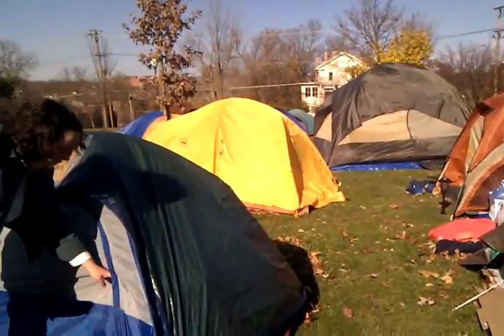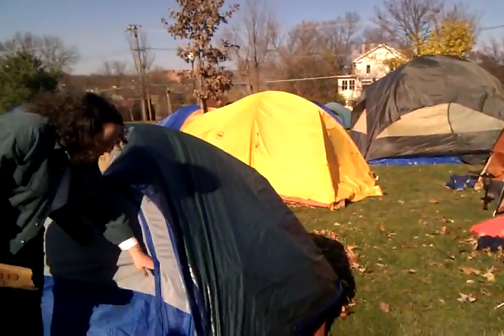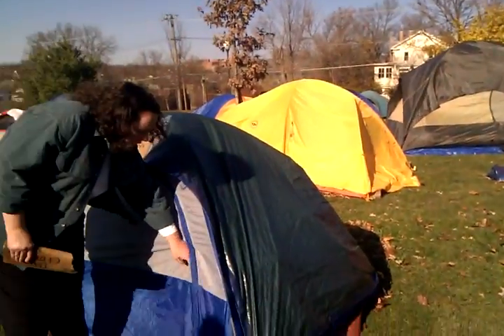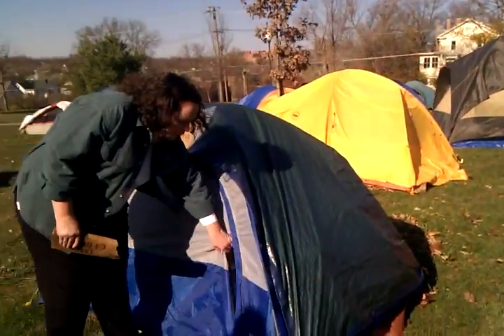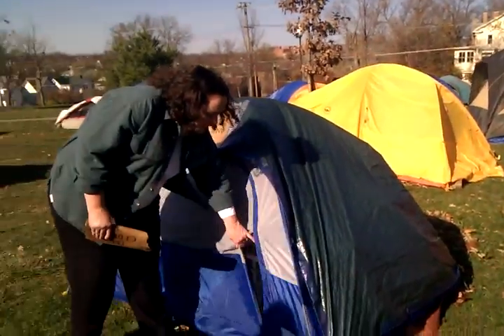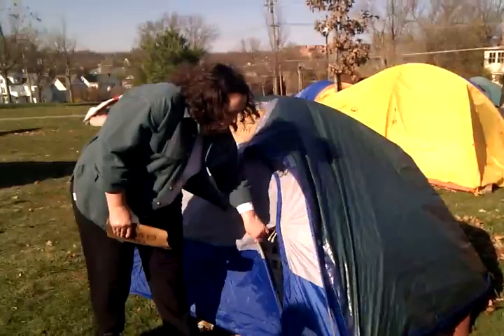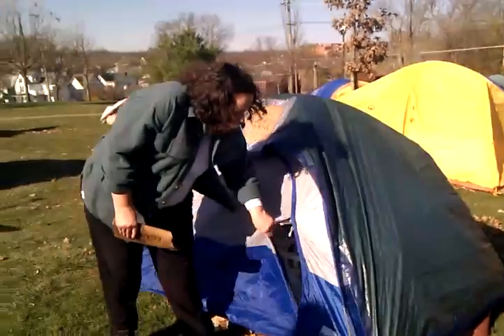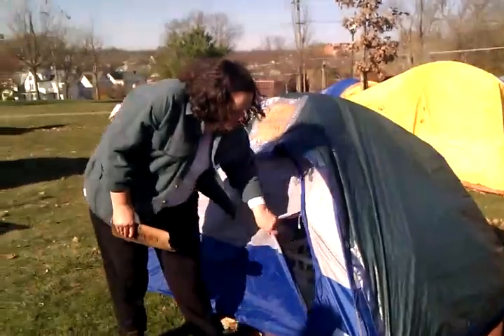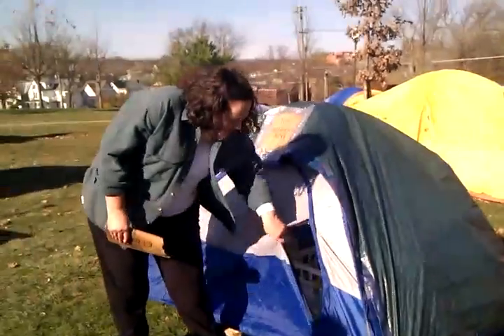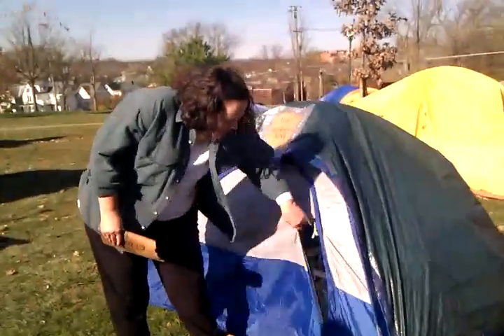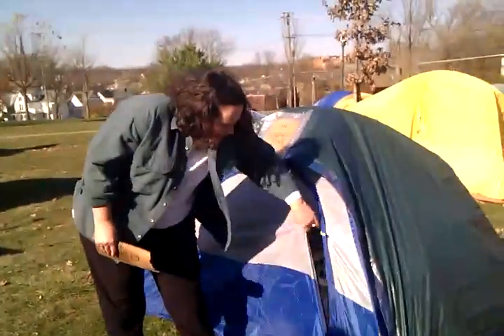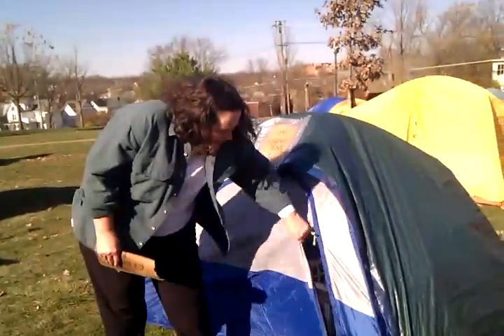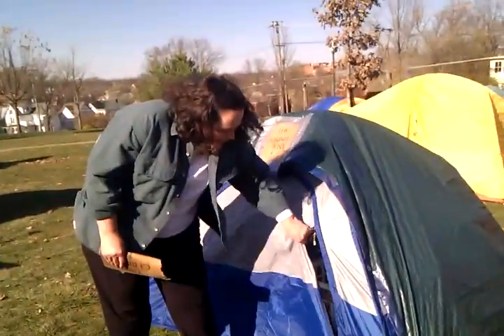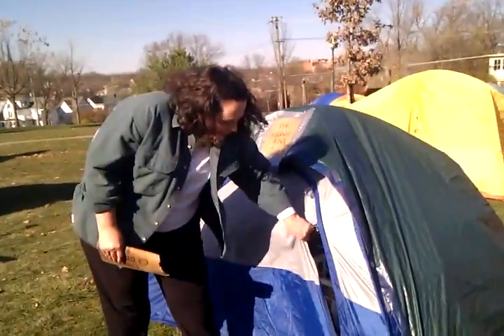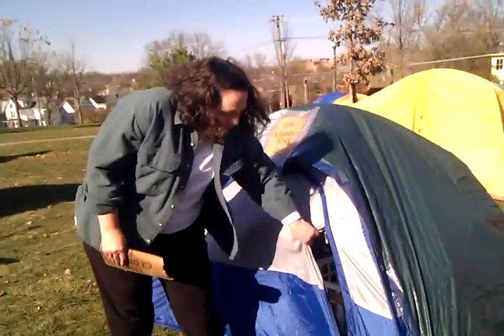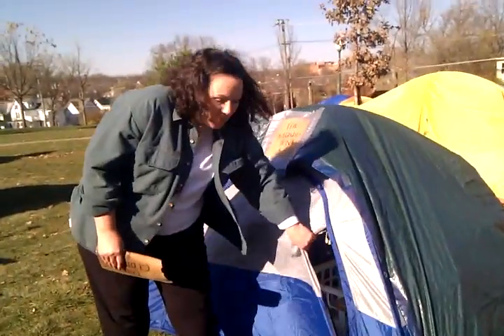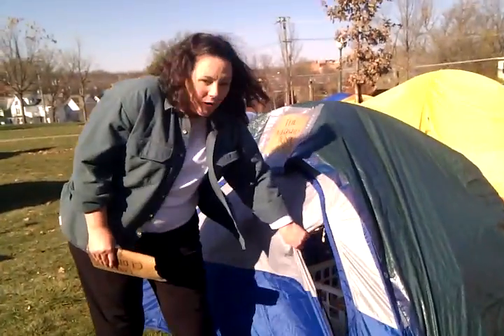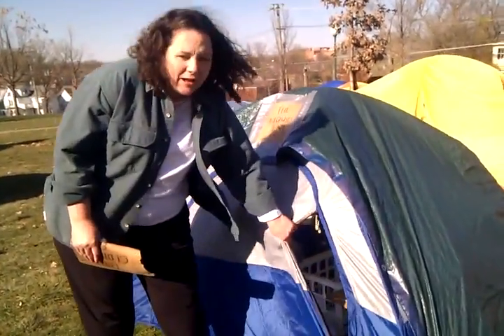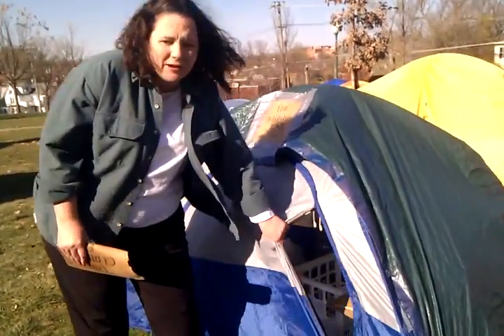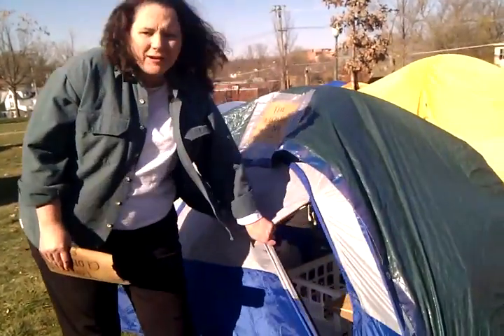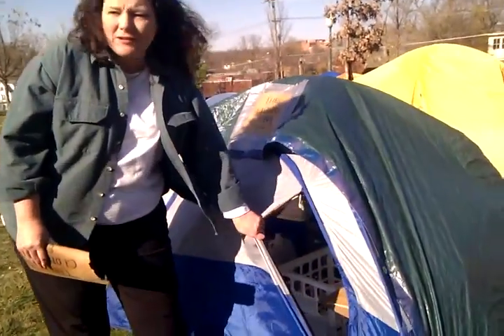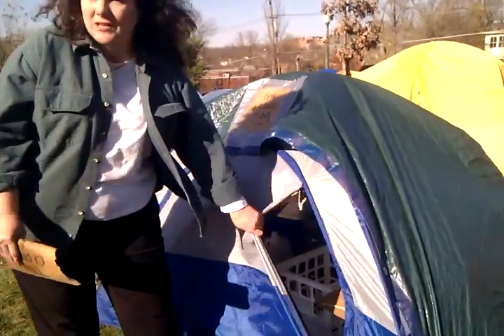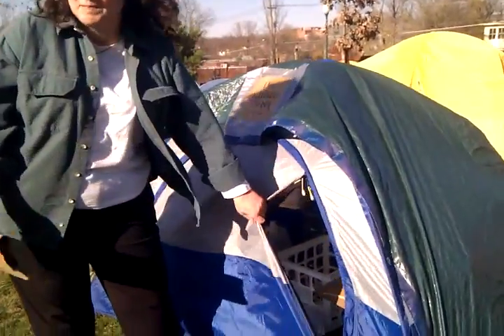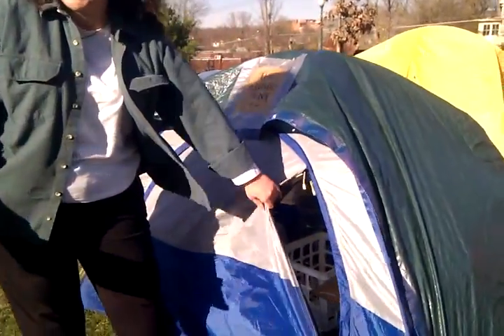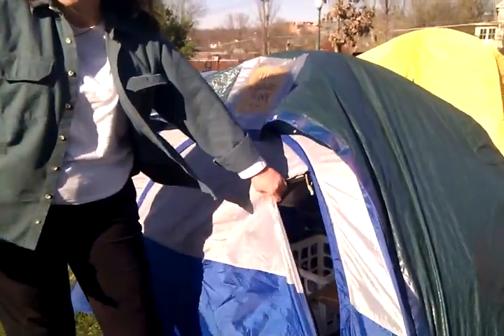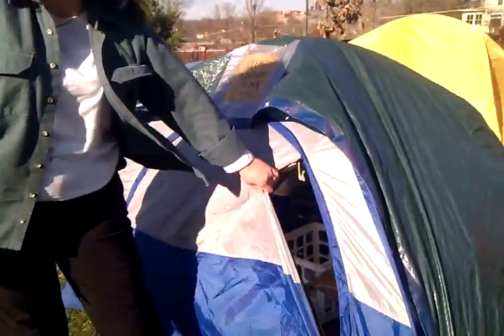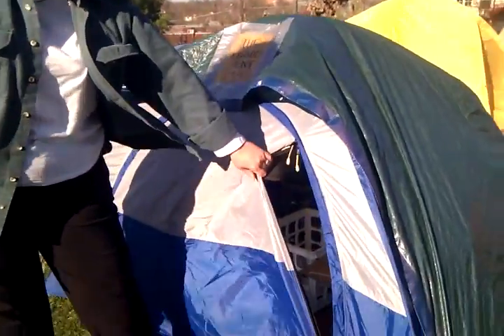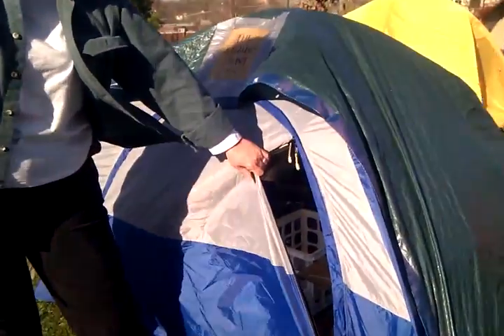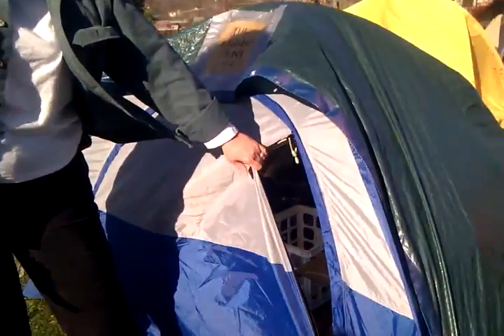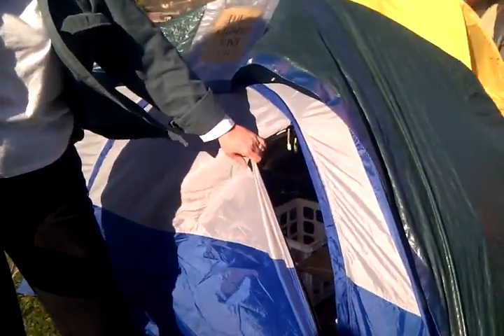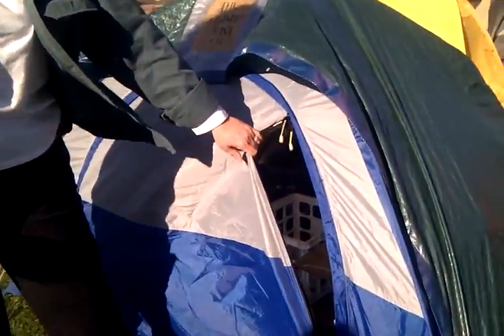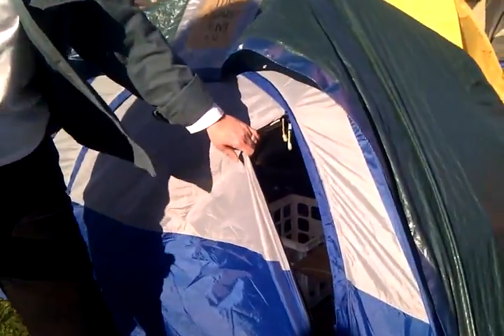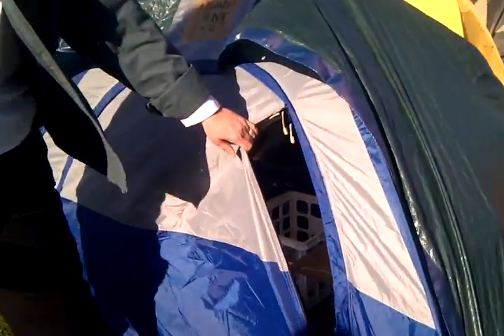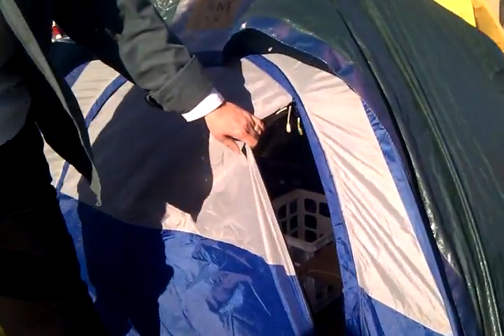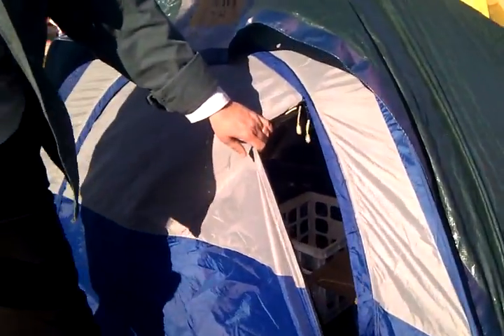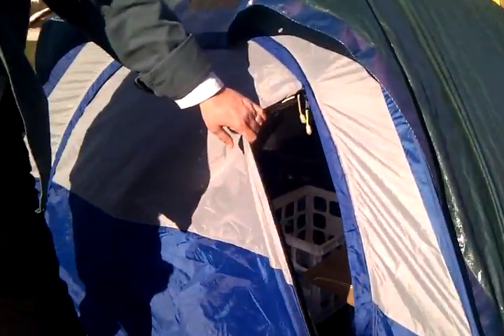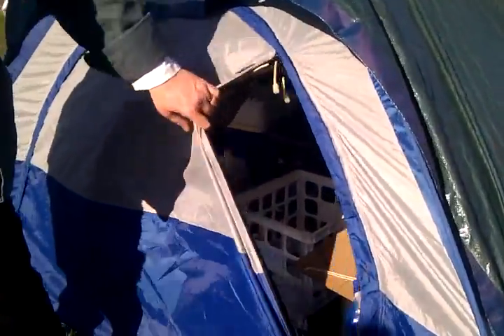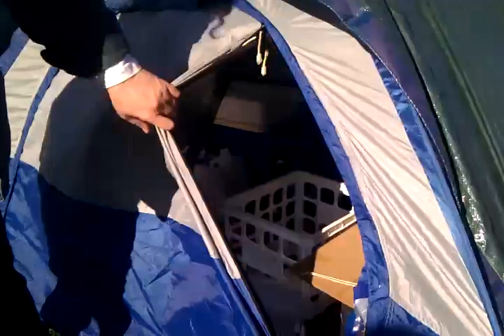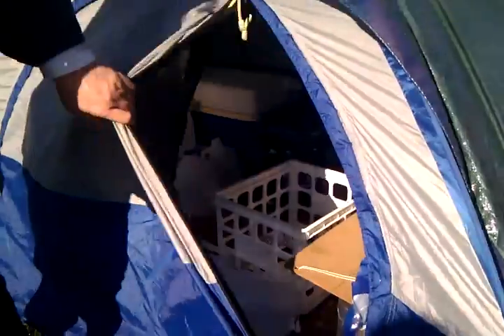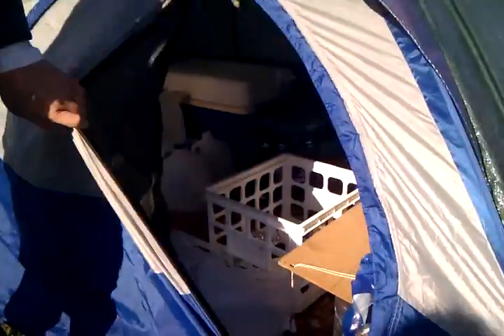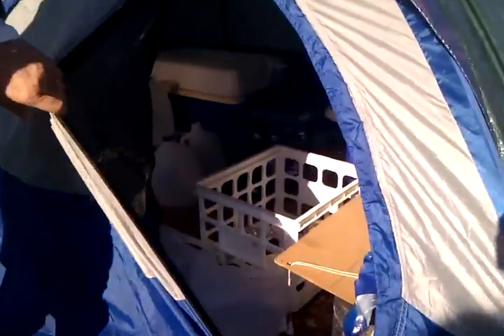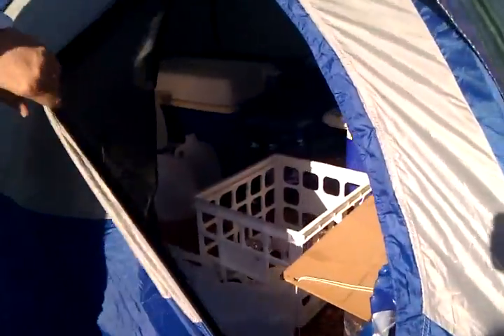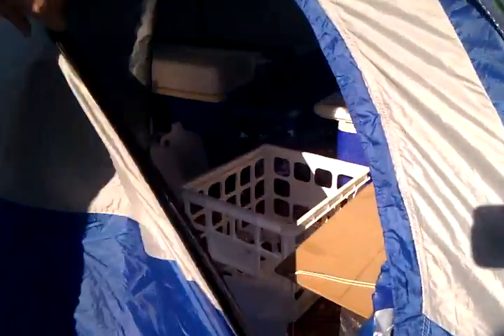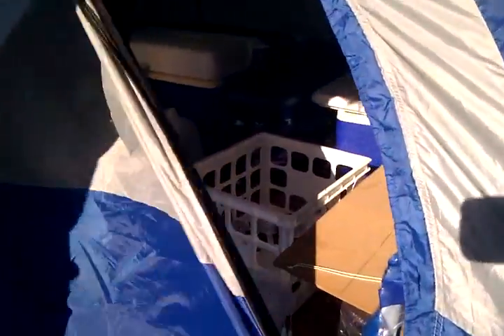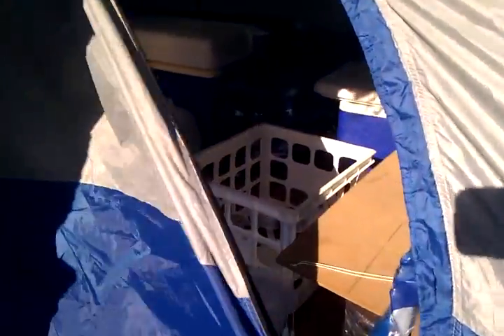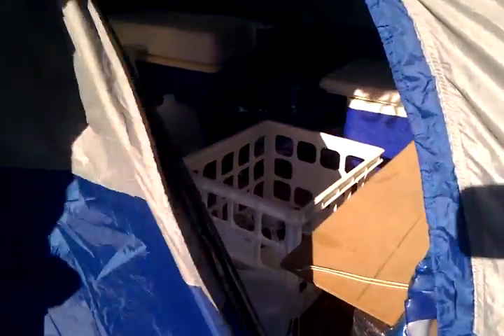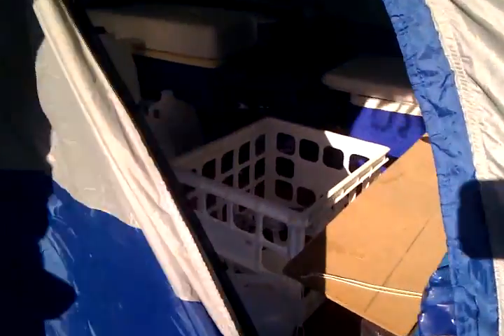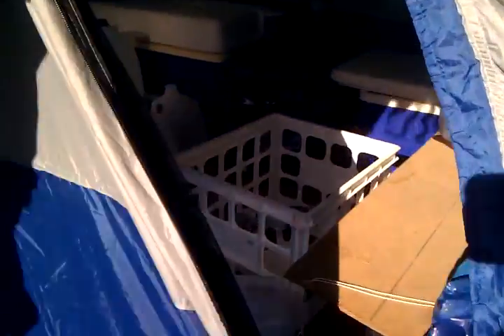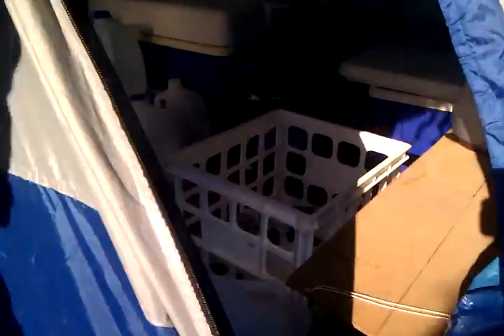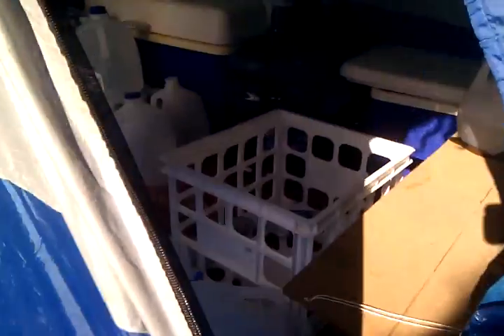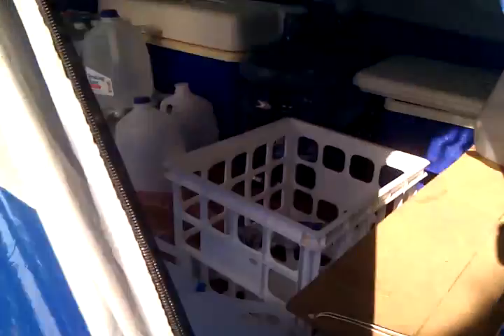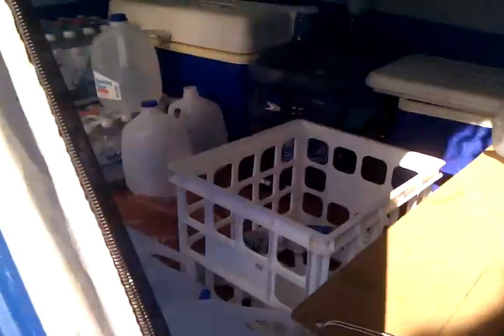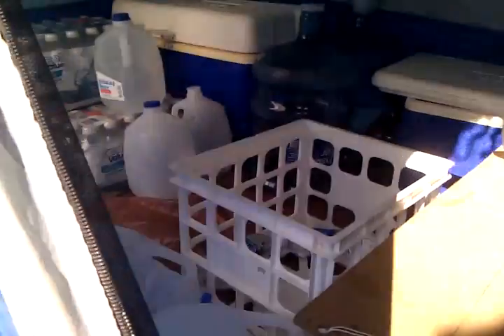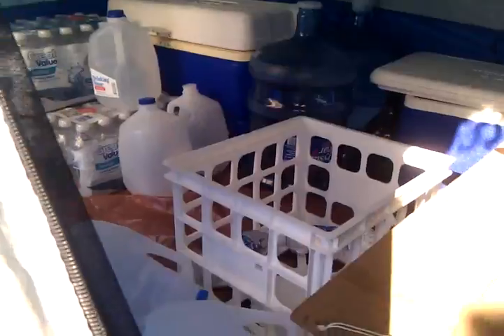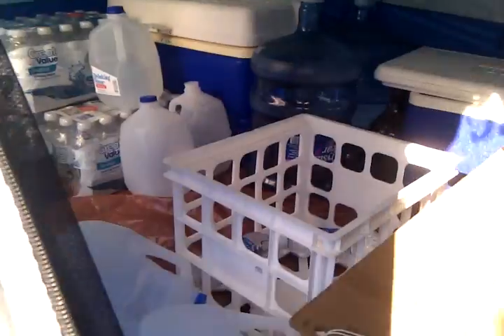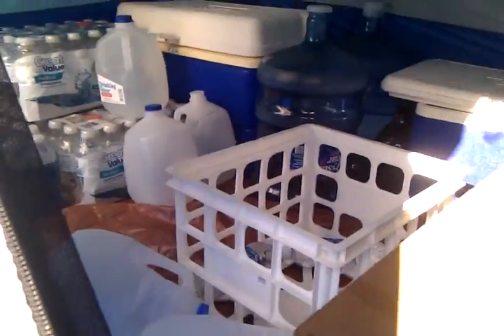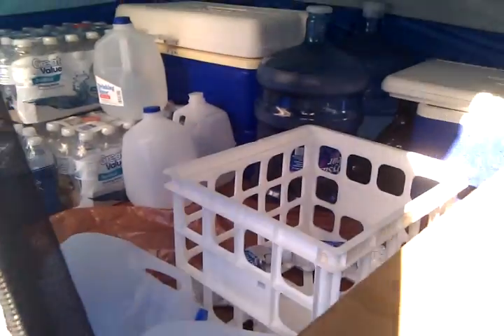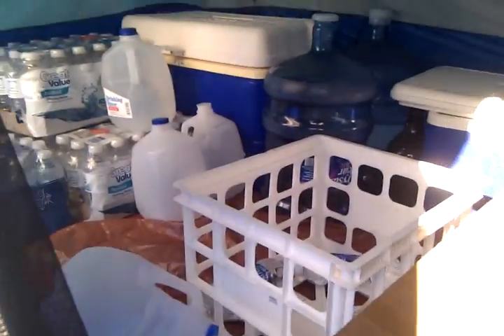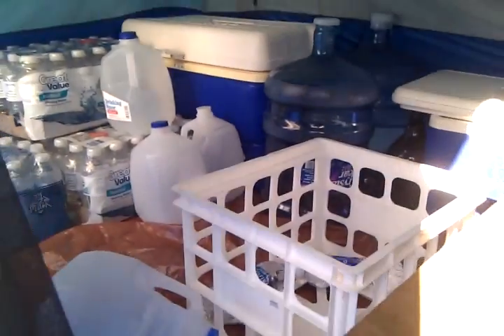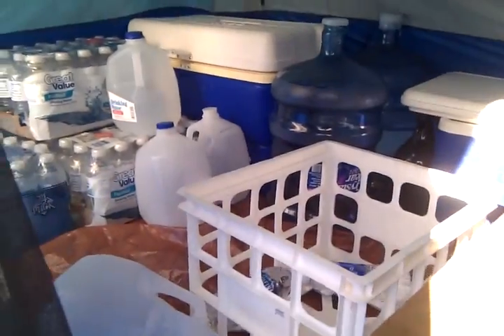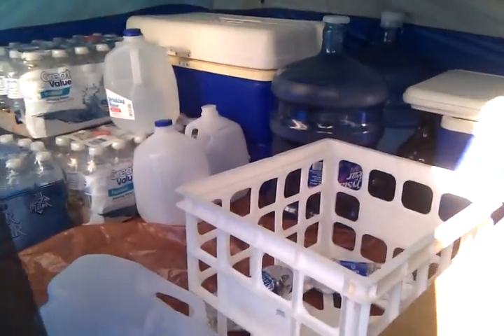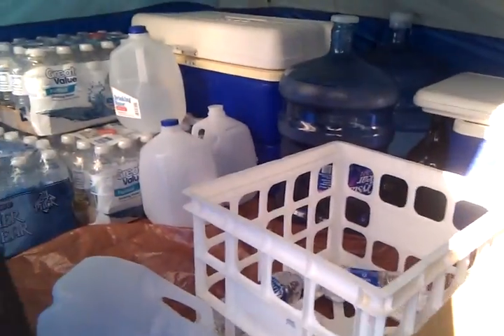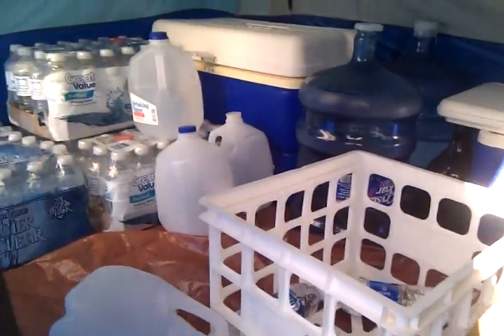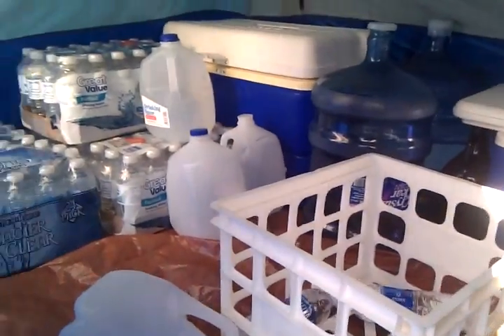This is our water tent. The city turned off the water just because that's what the city does at the park when it gets cold.